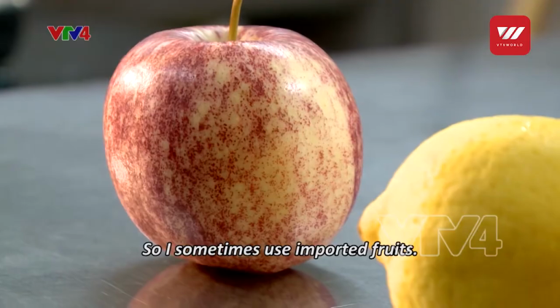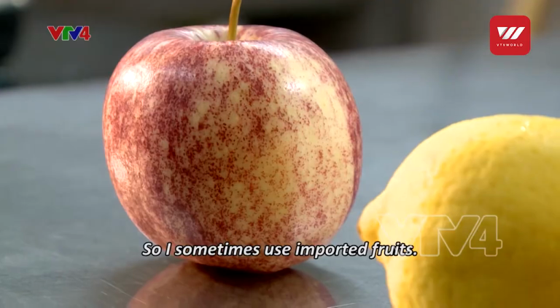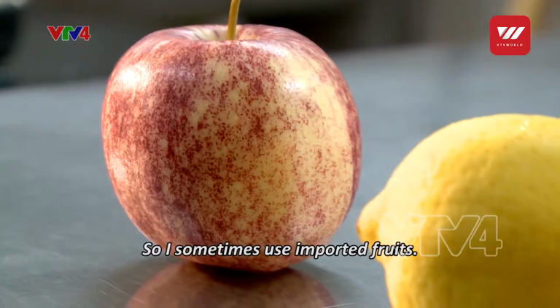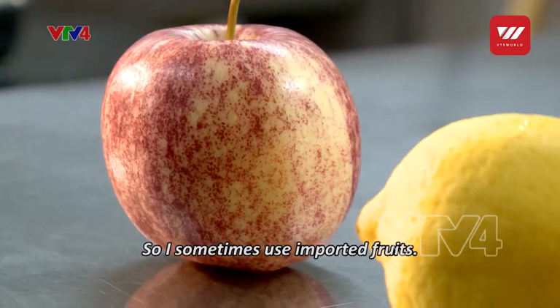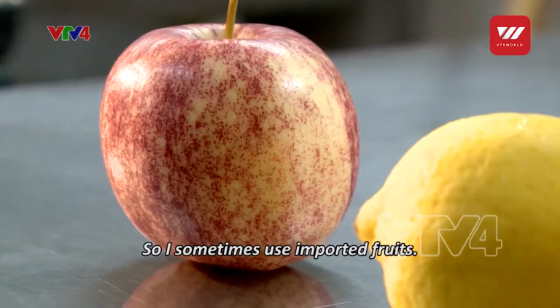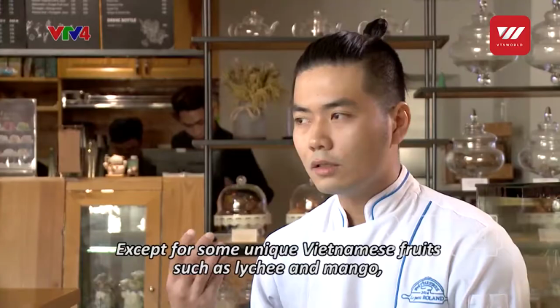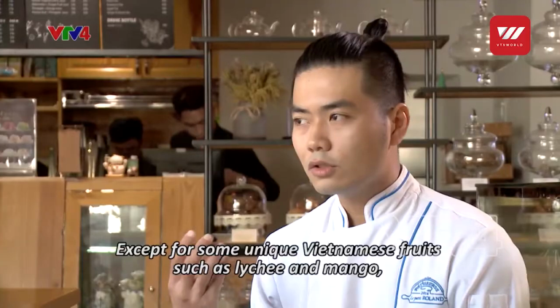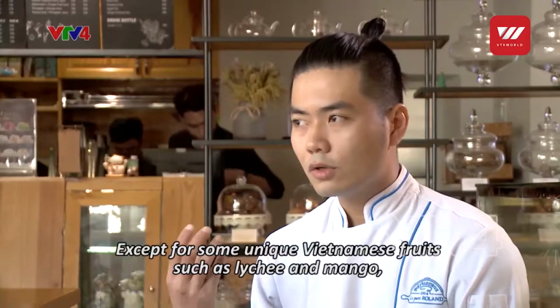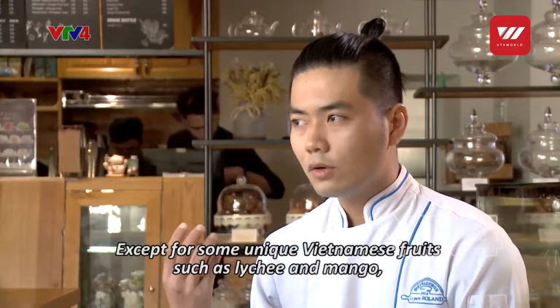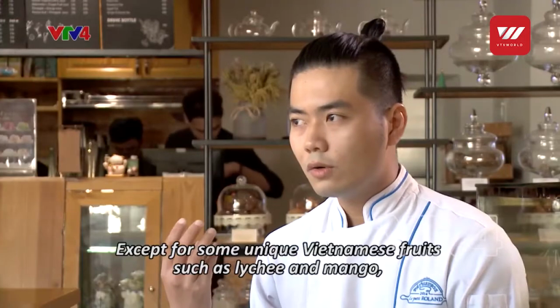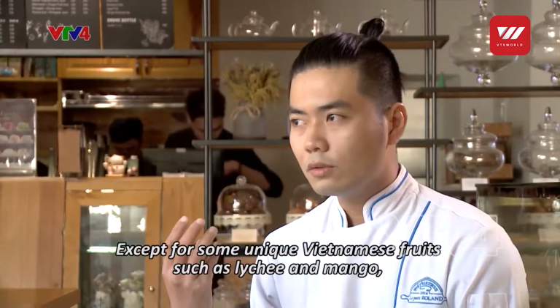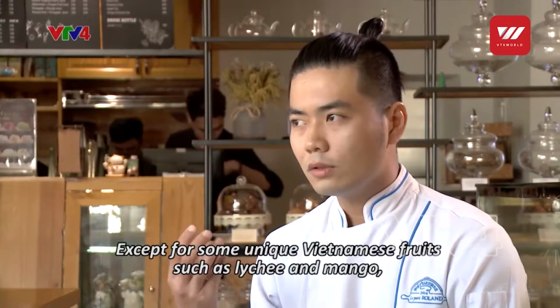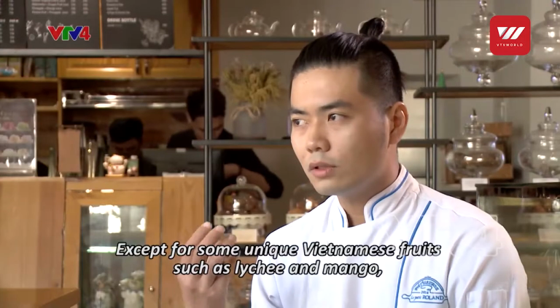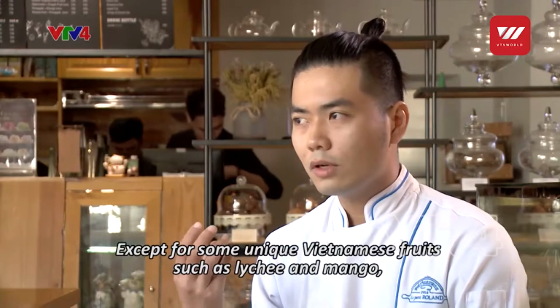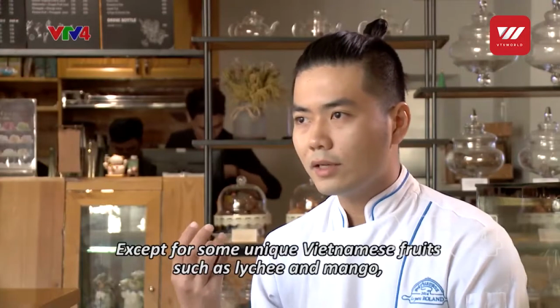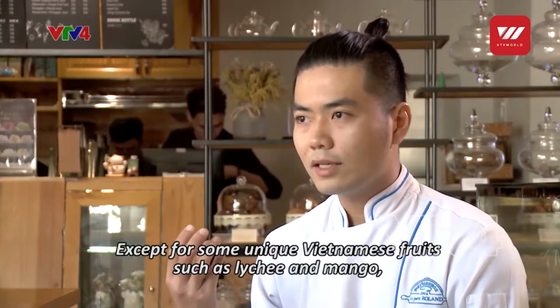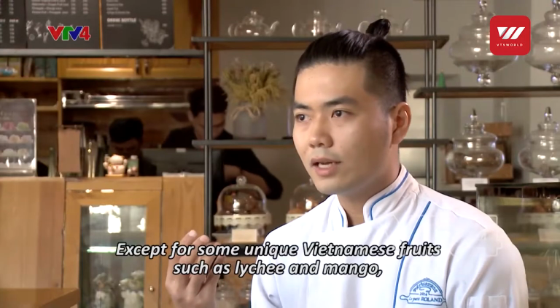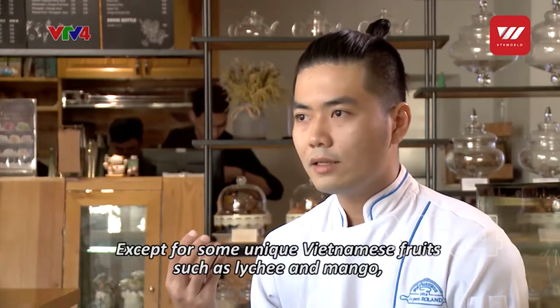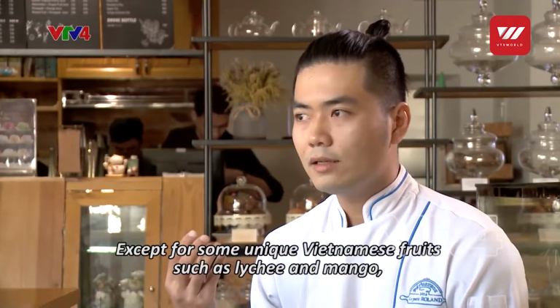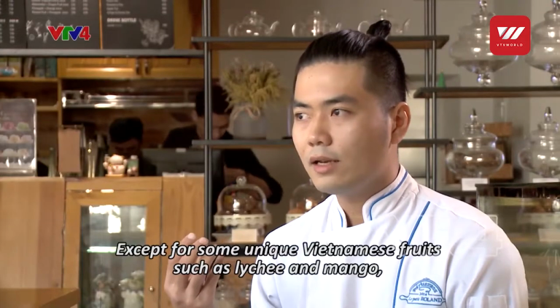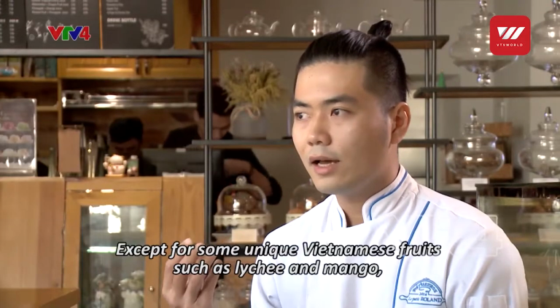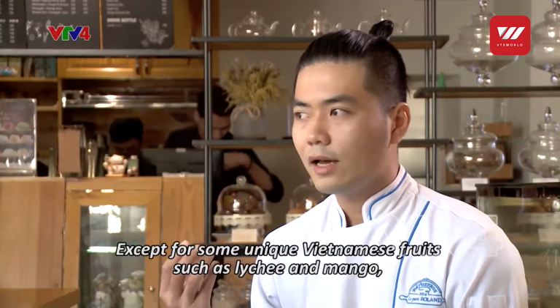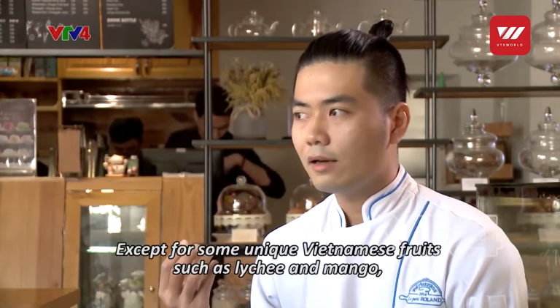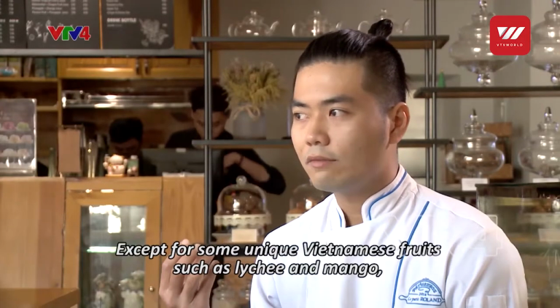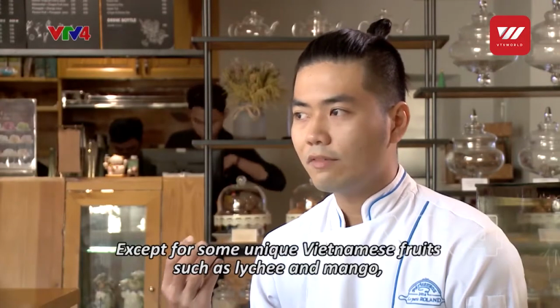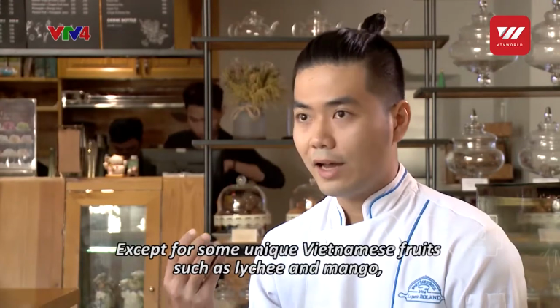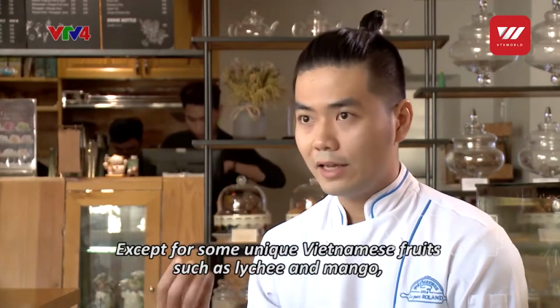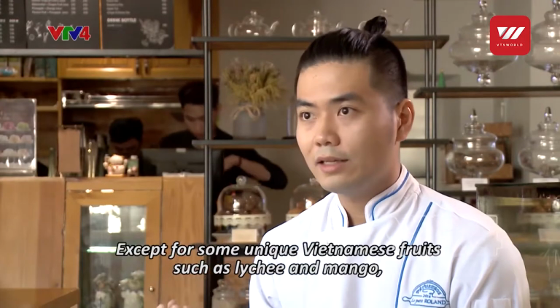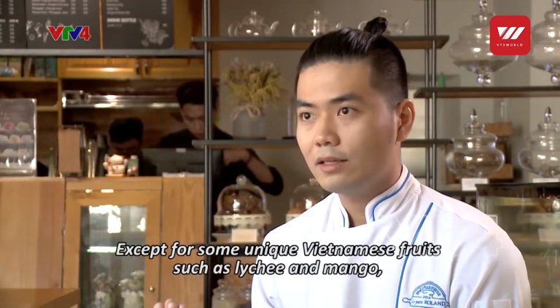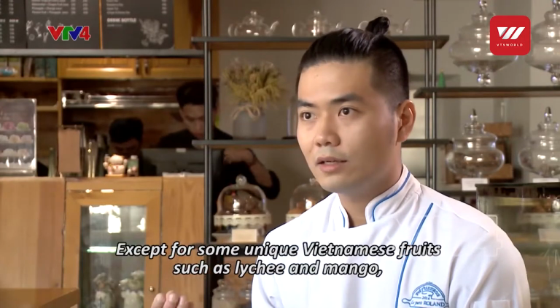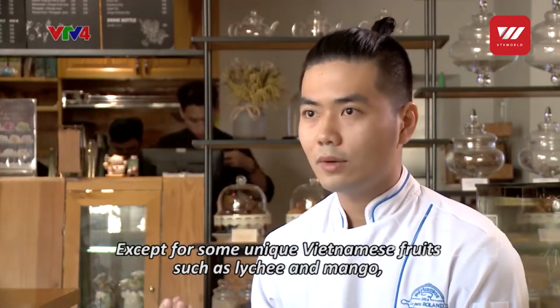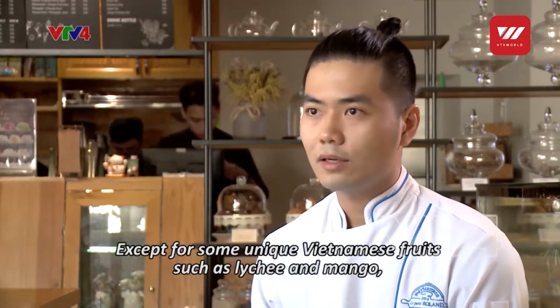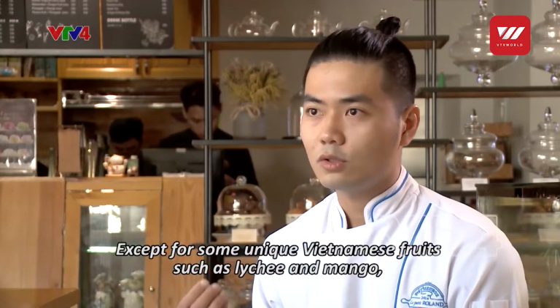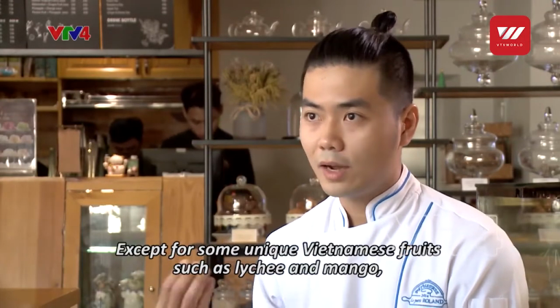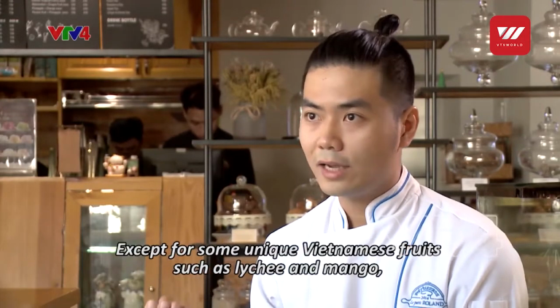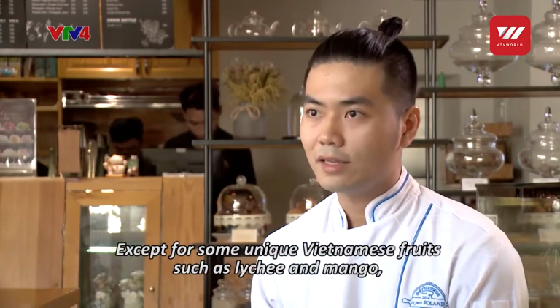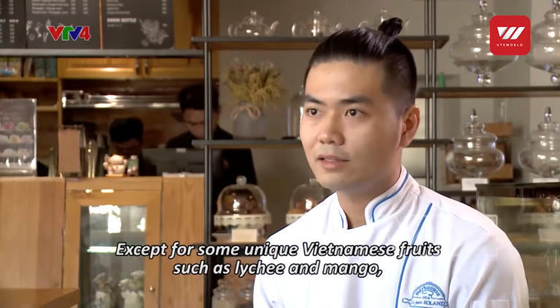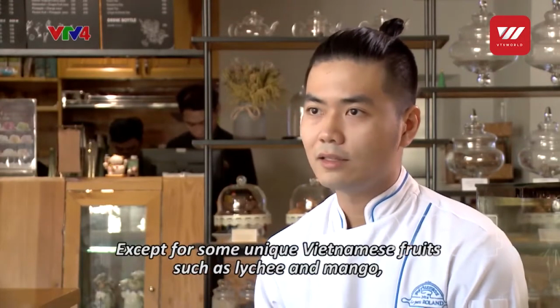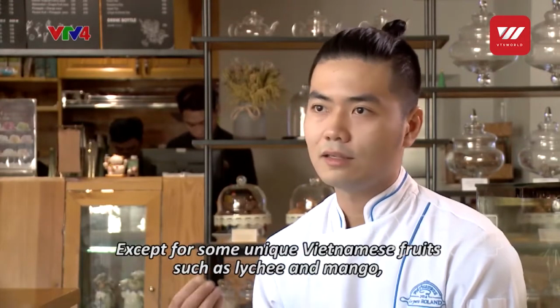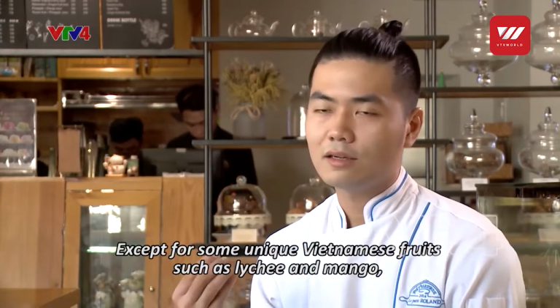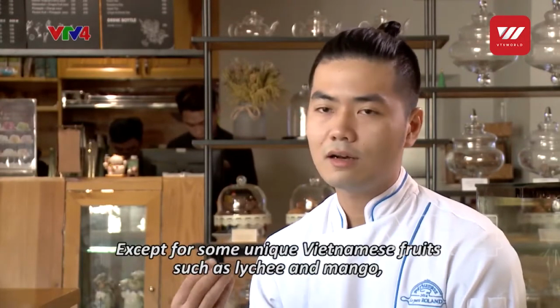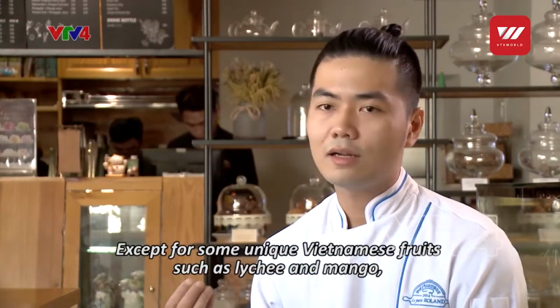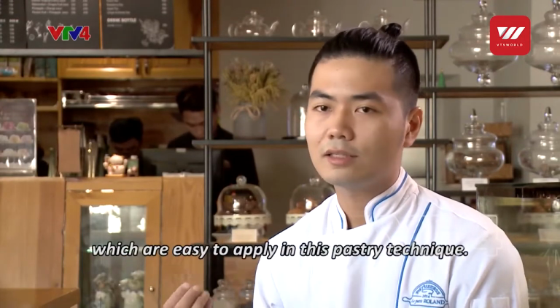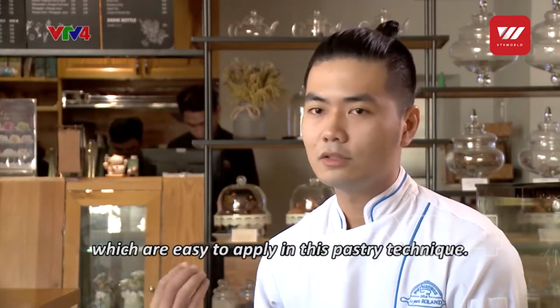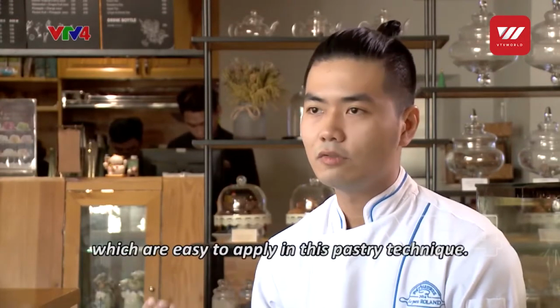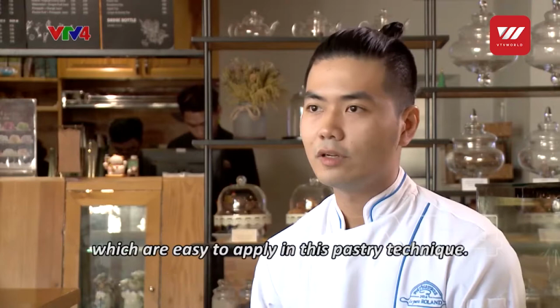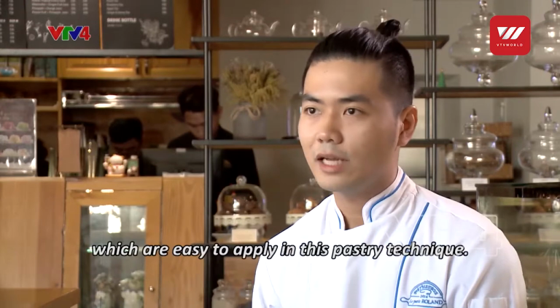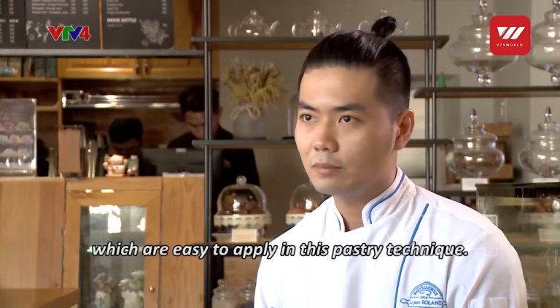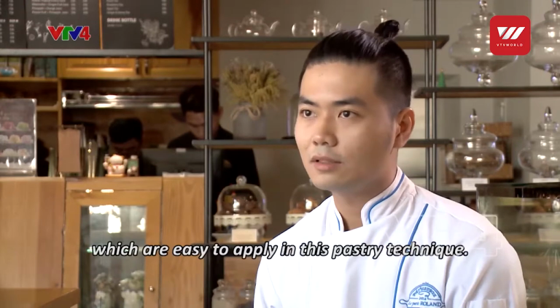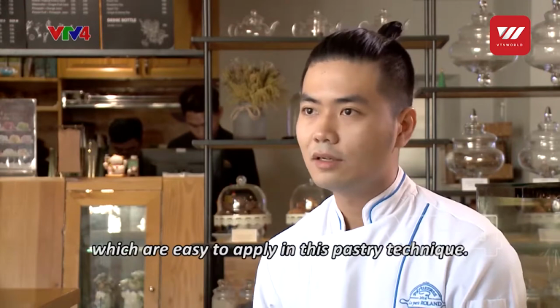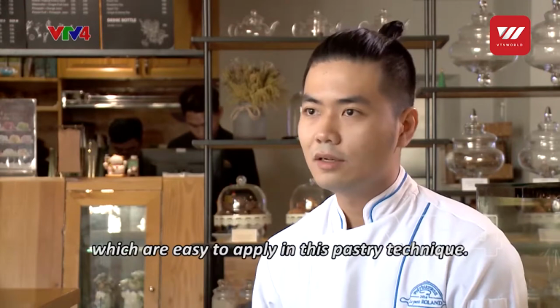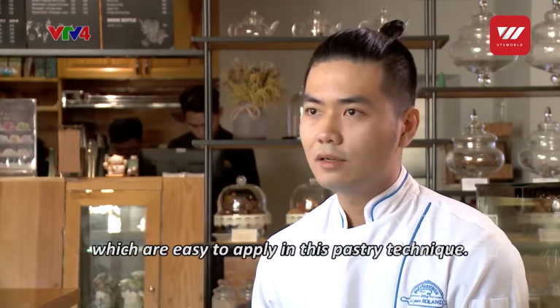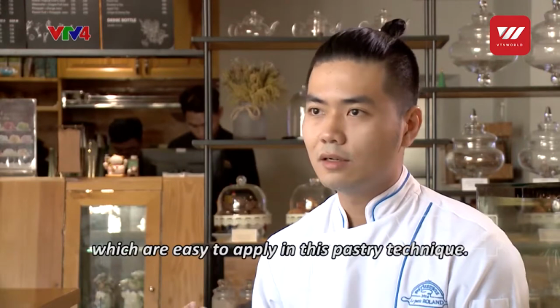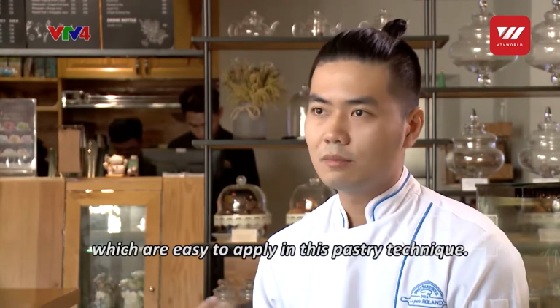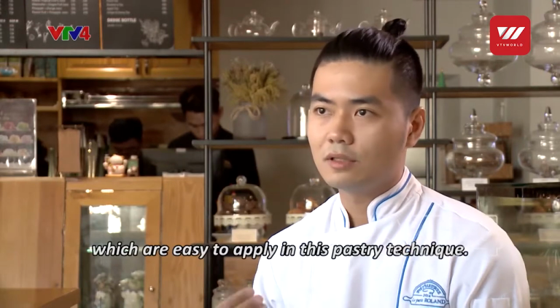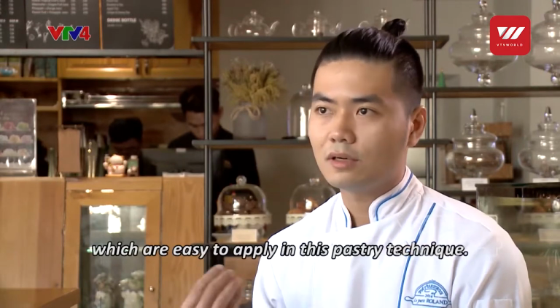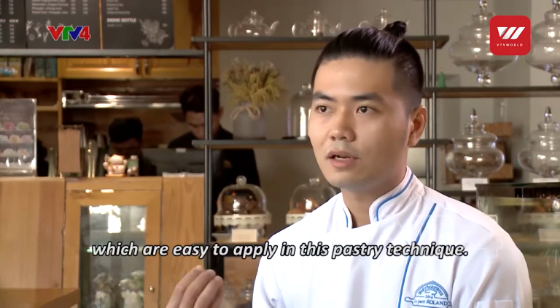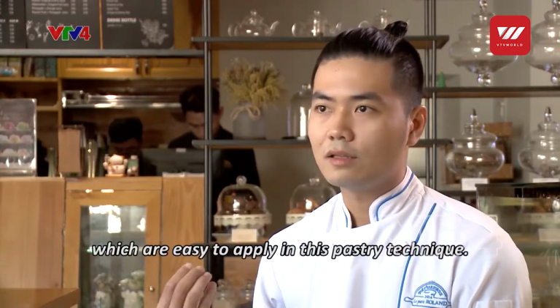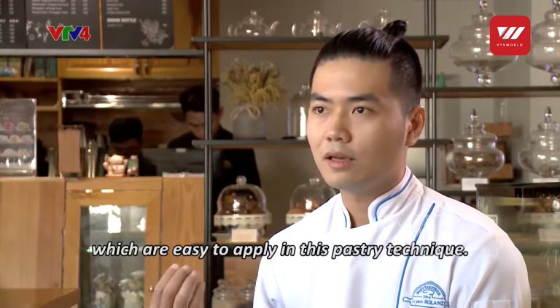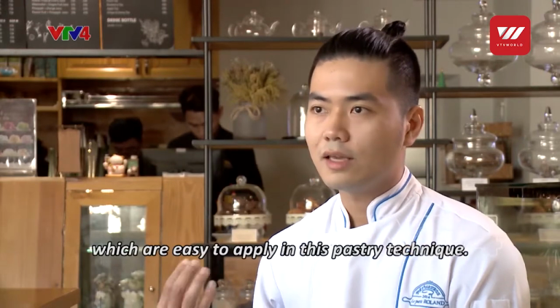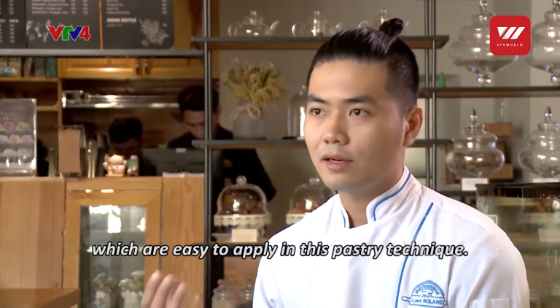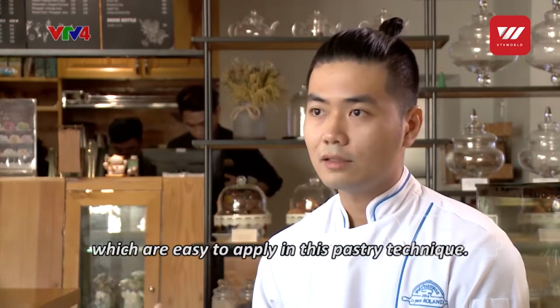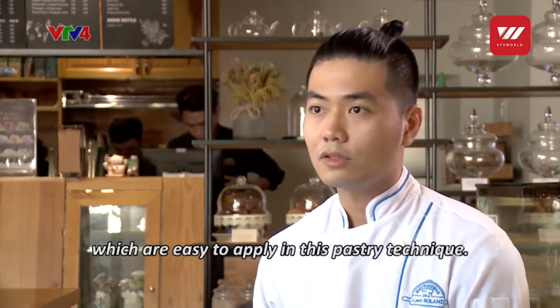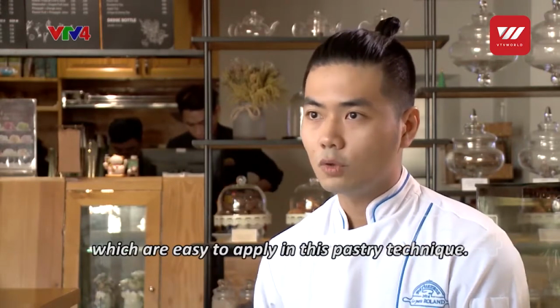There are some fruits such as vải (lychee) and xoài (mango) — those are traditional fruits of Vietnam — so they are very easy to use.